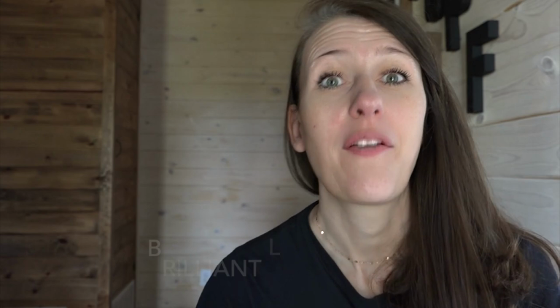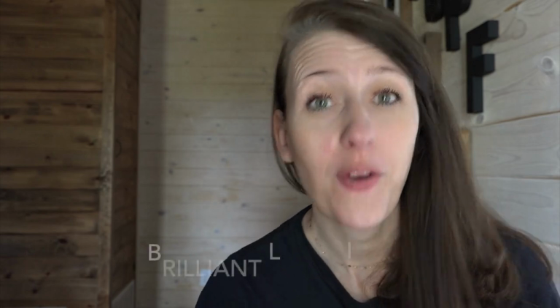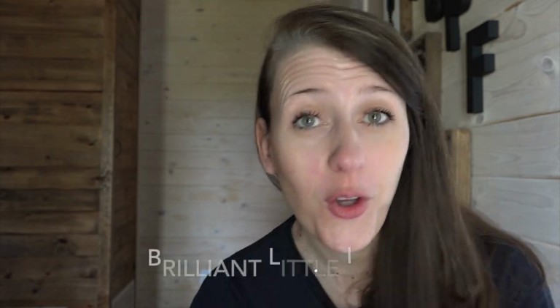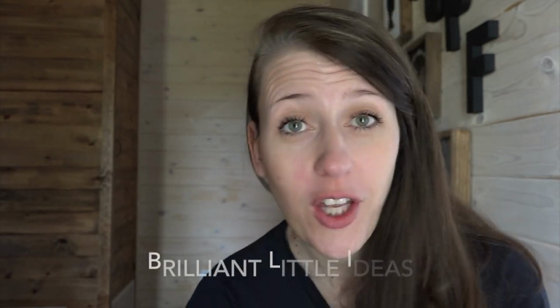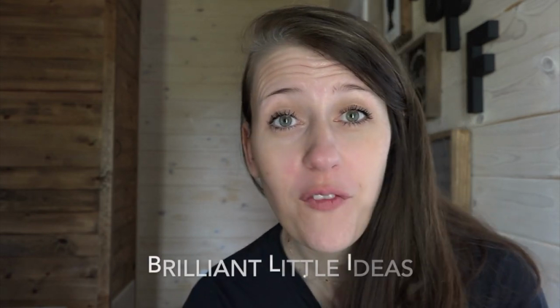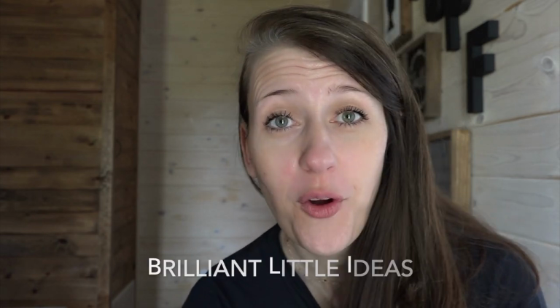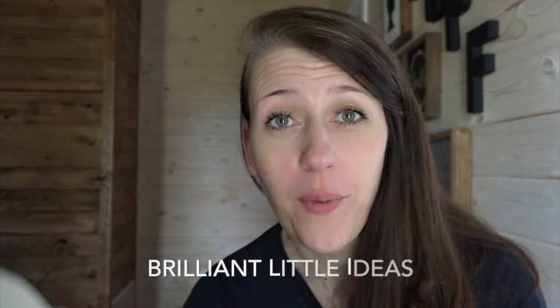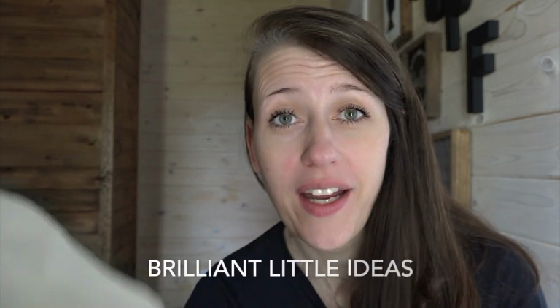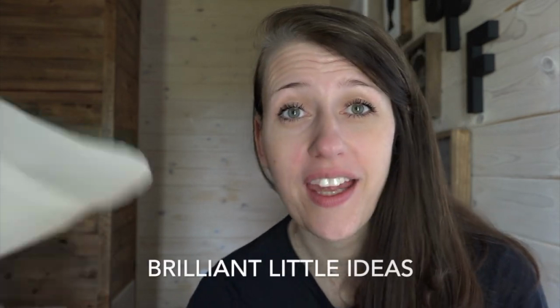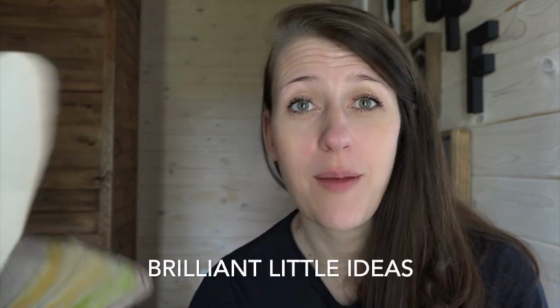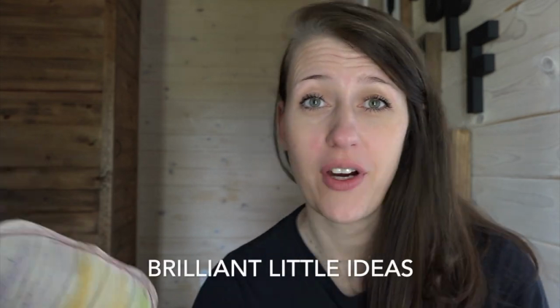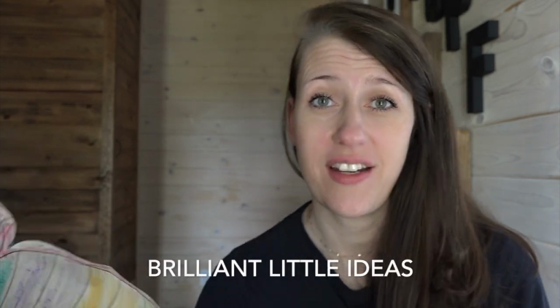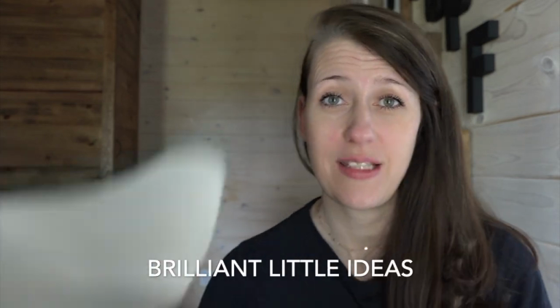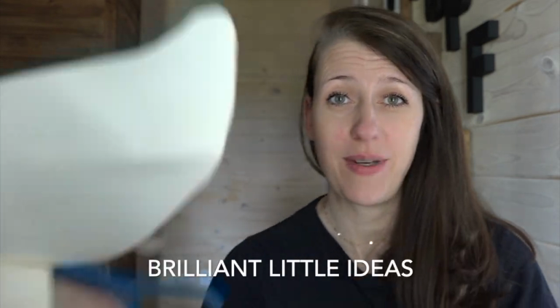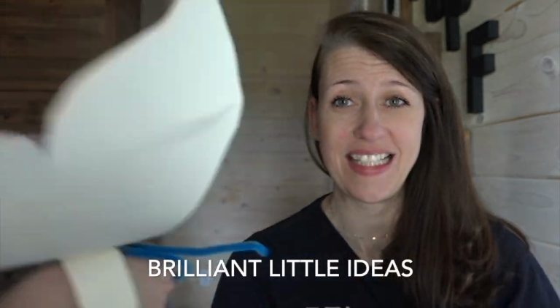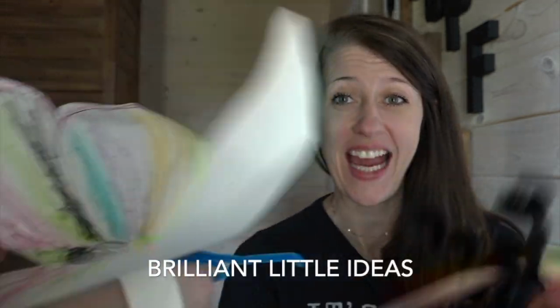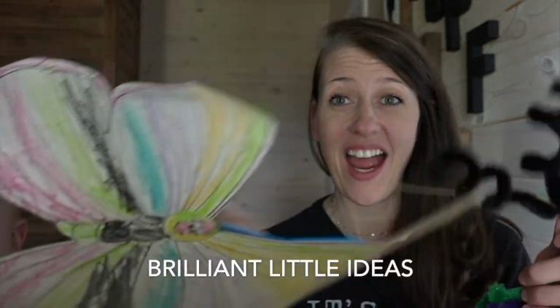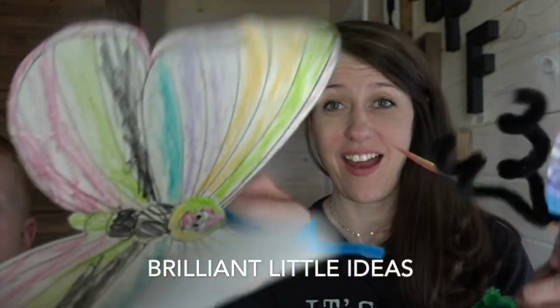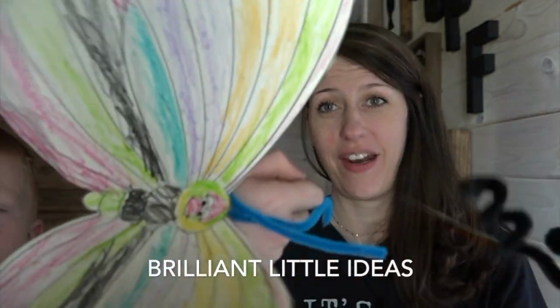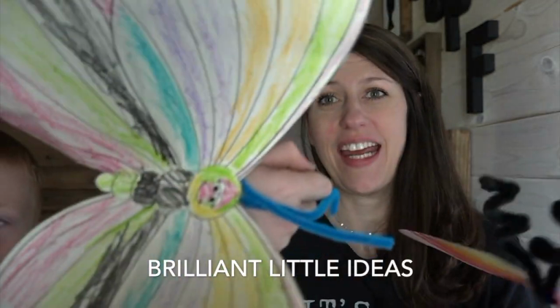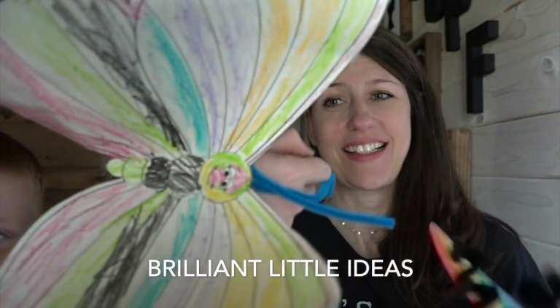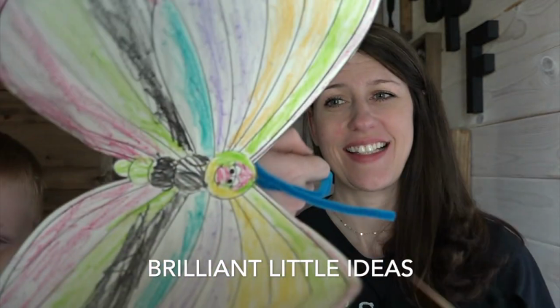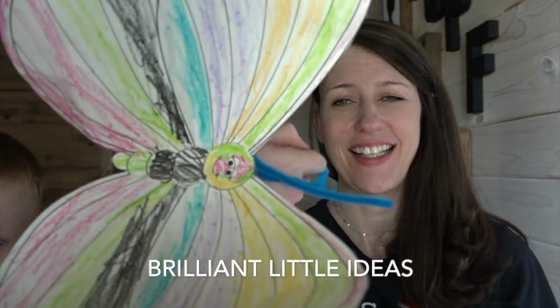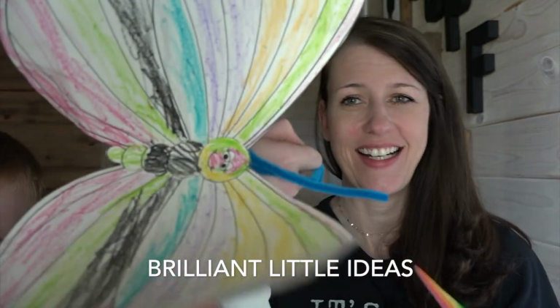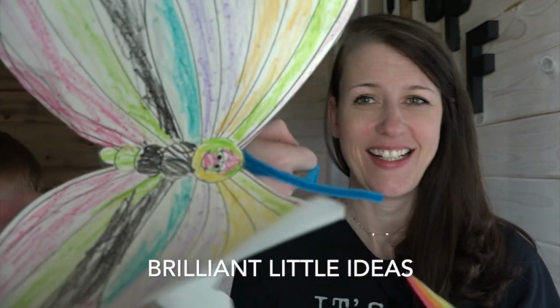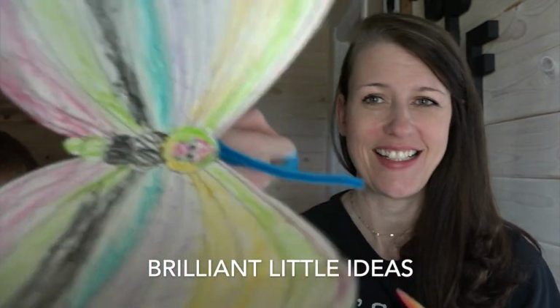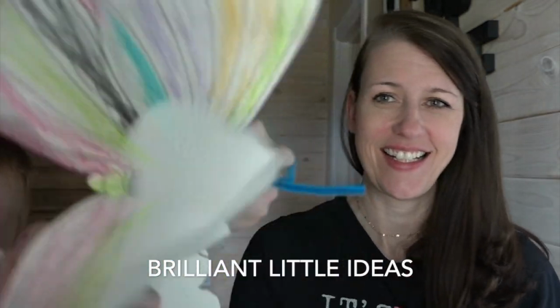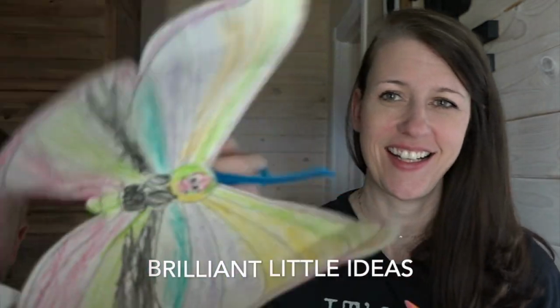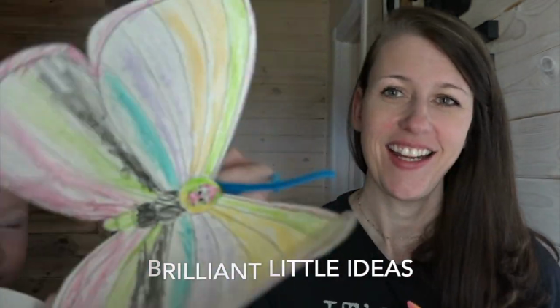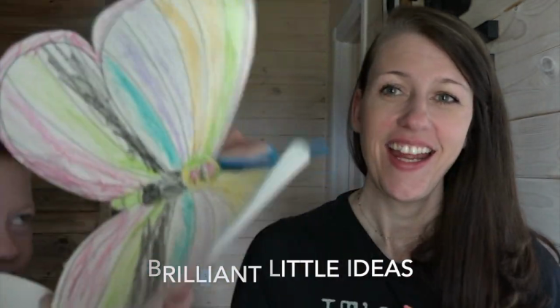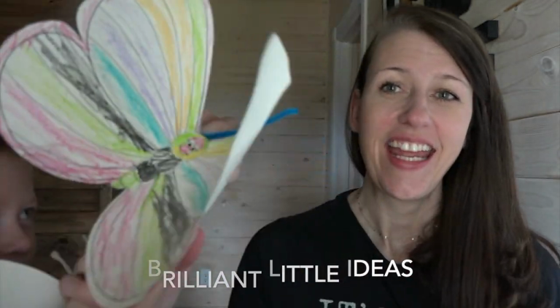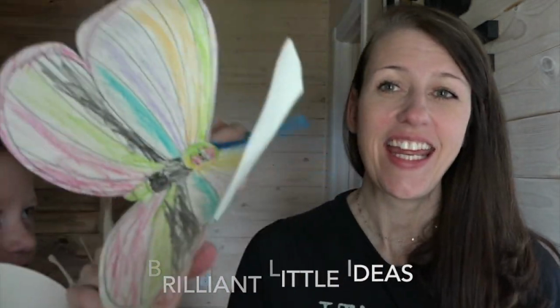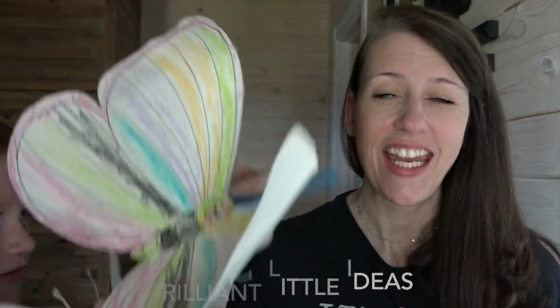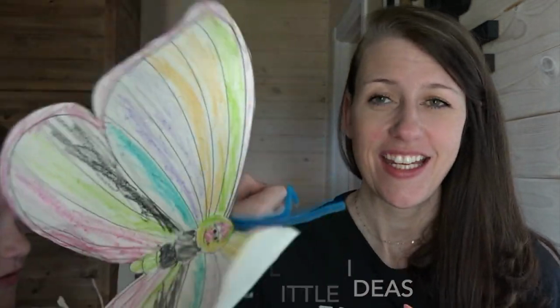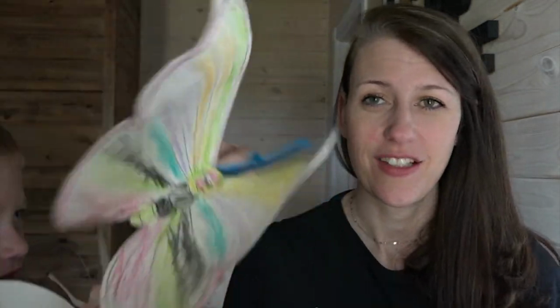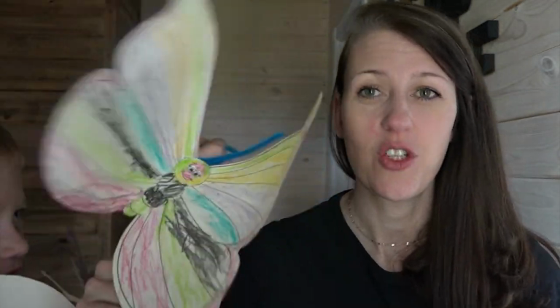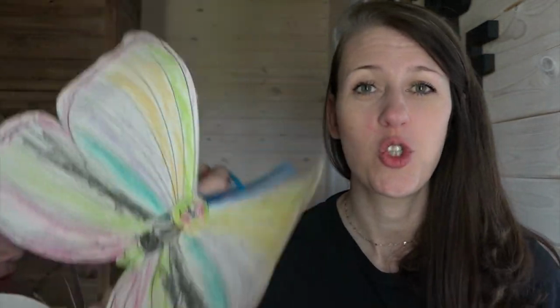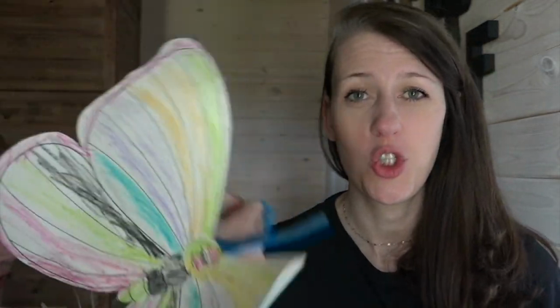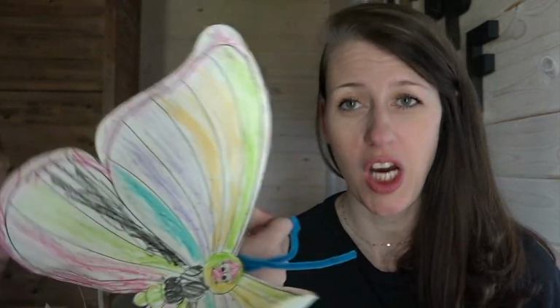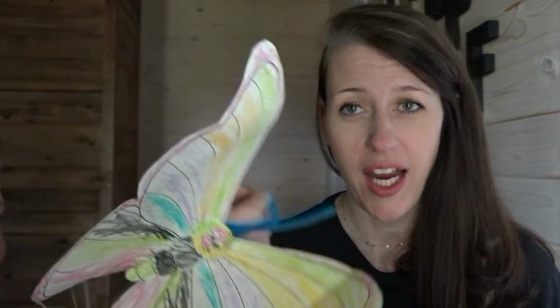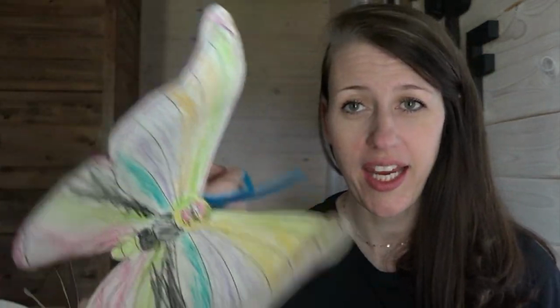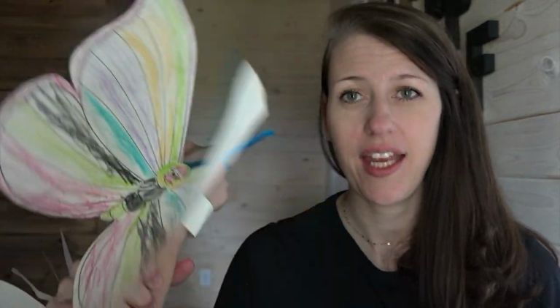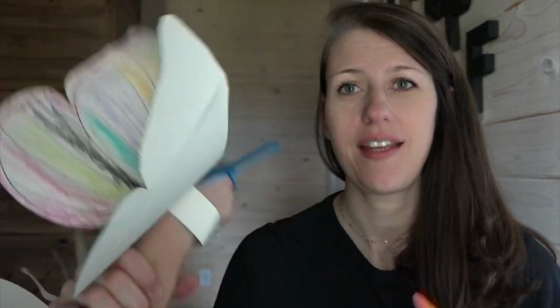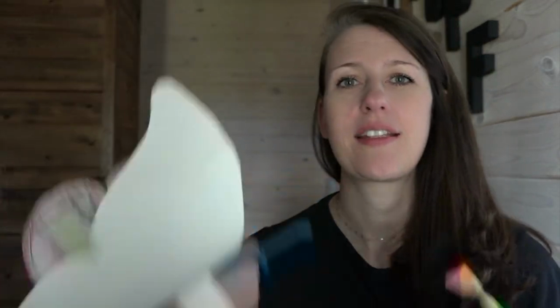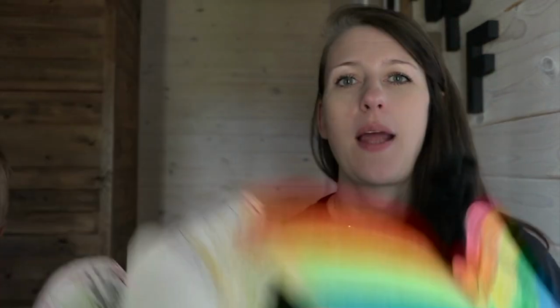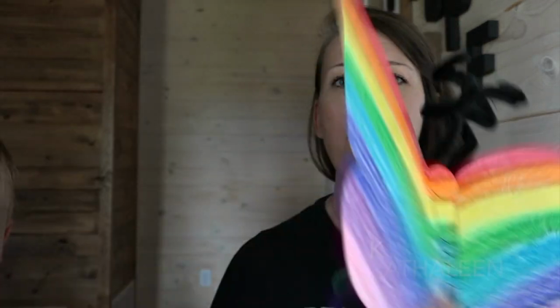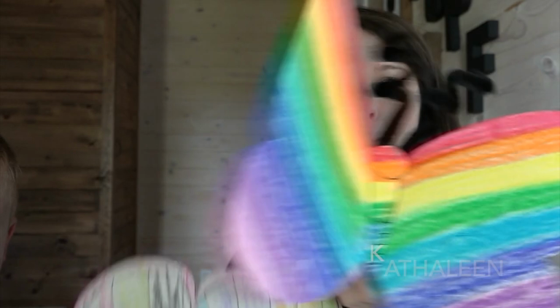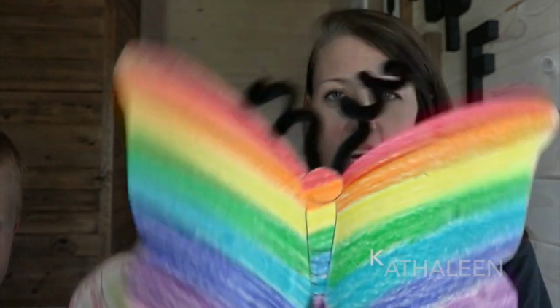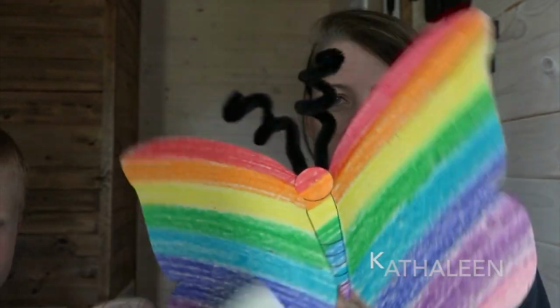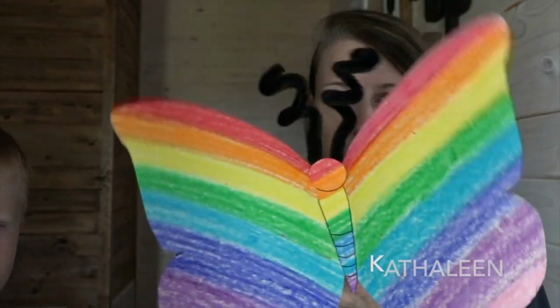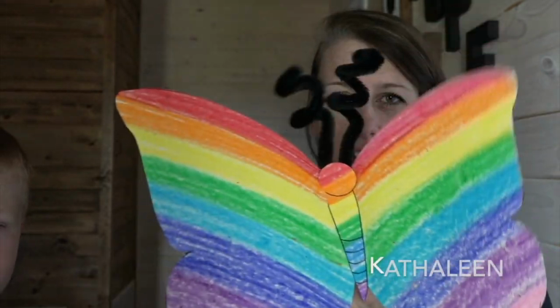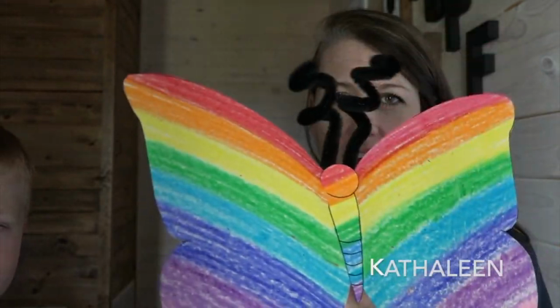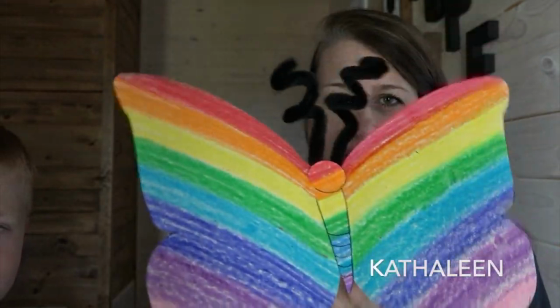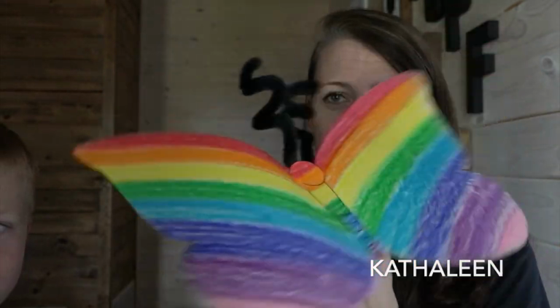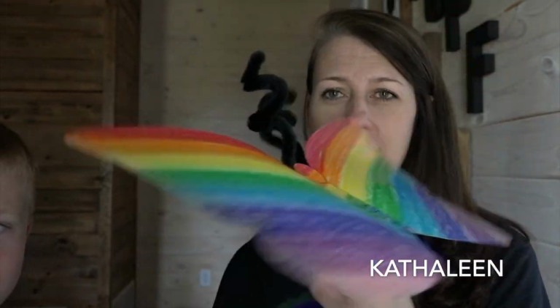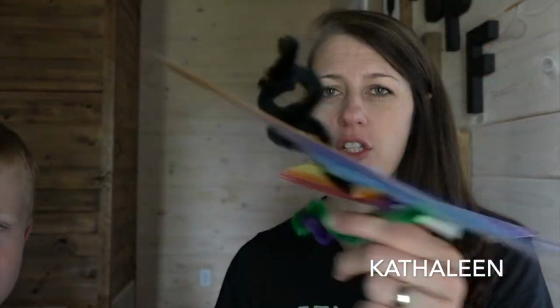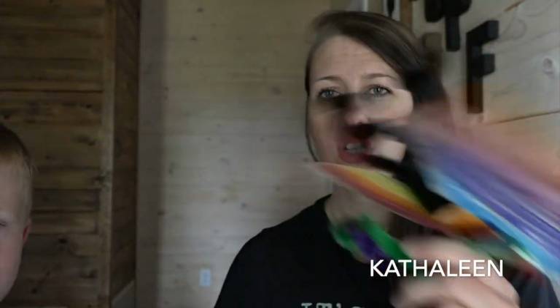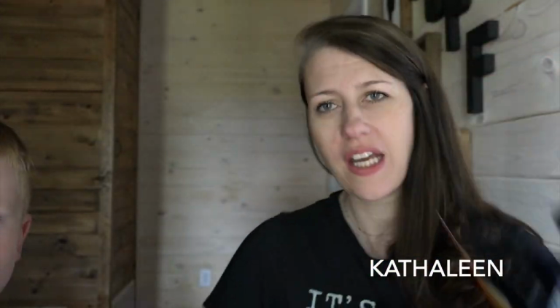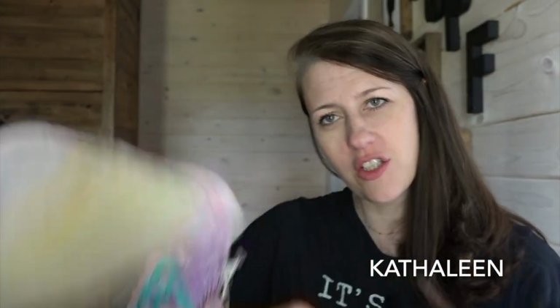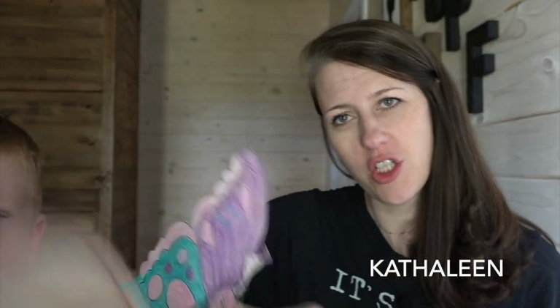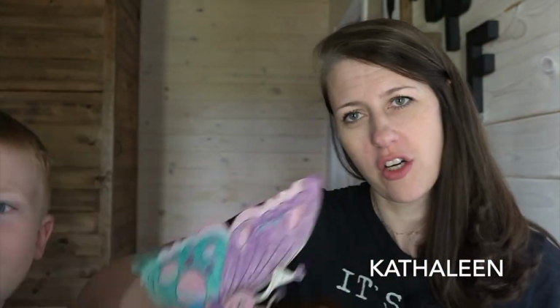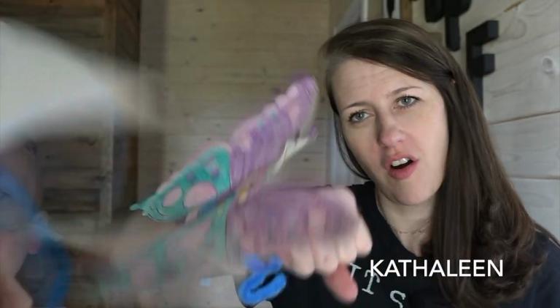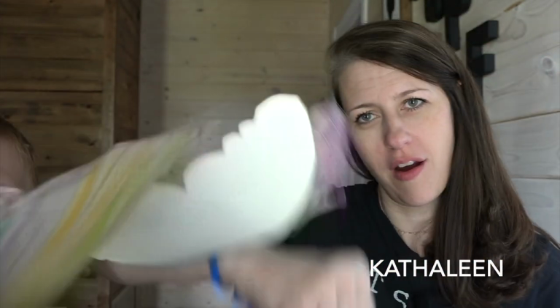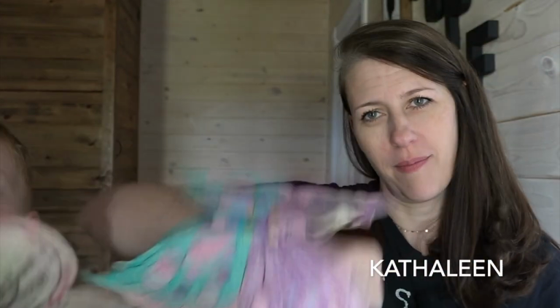If you're looking for a way to keep your kids busy, I have an excellent idea. It is giant butterflies that you attach to your arm.